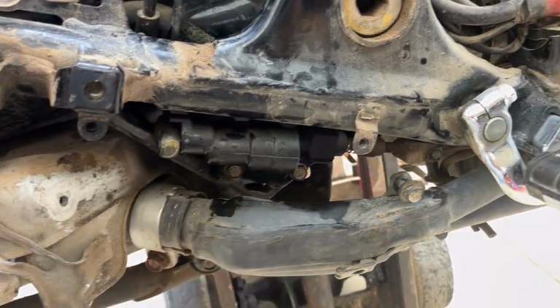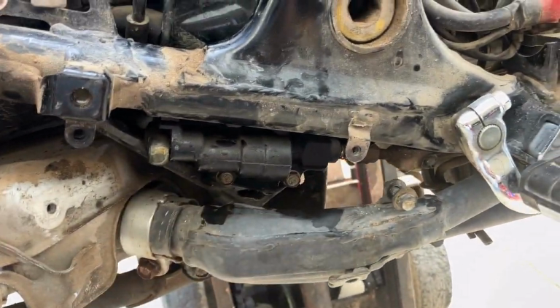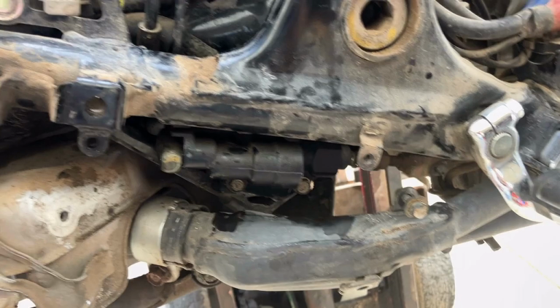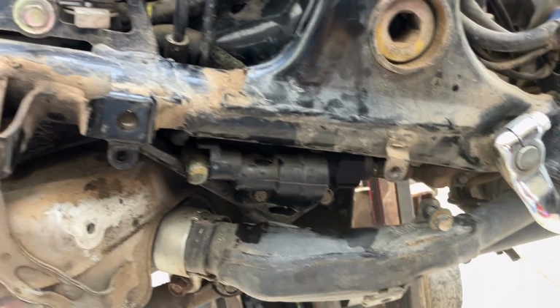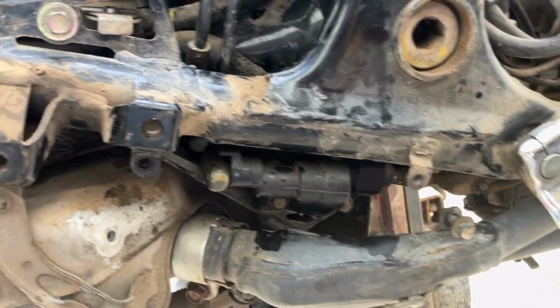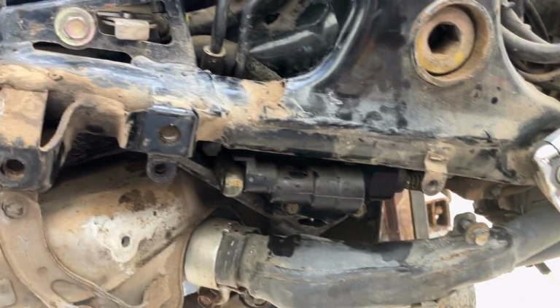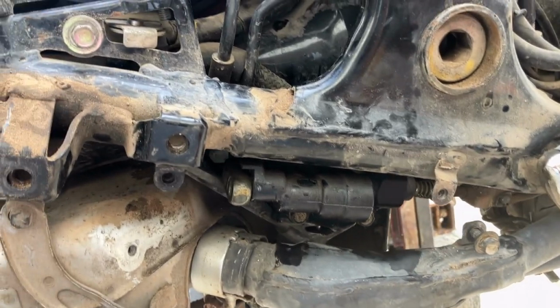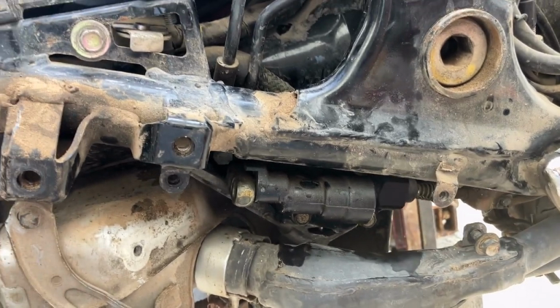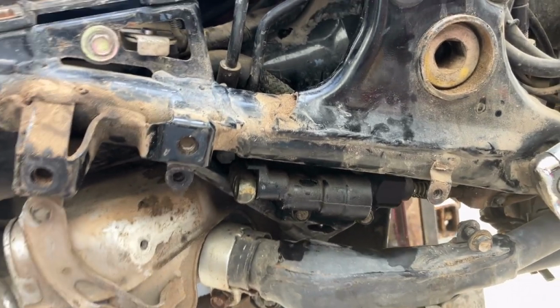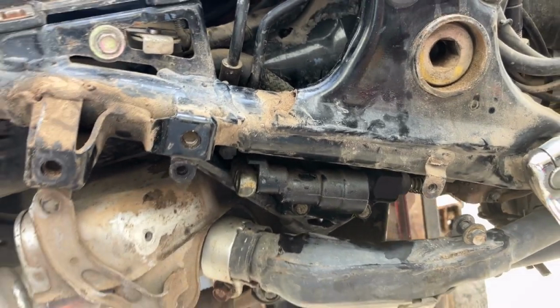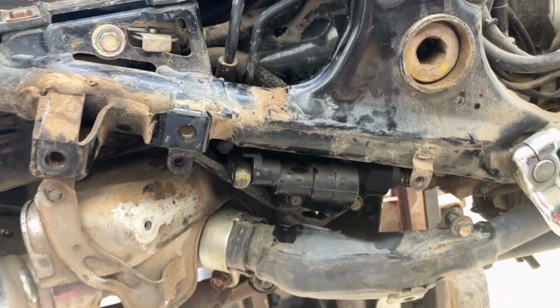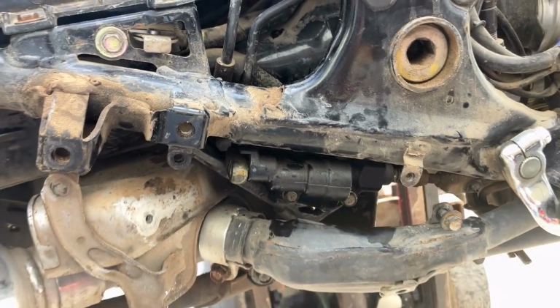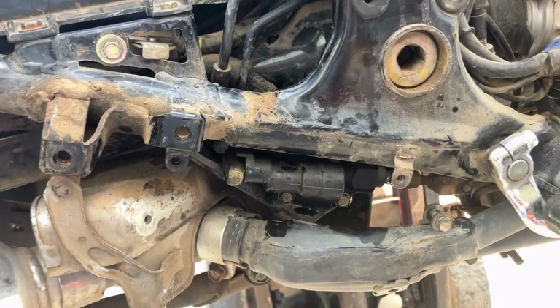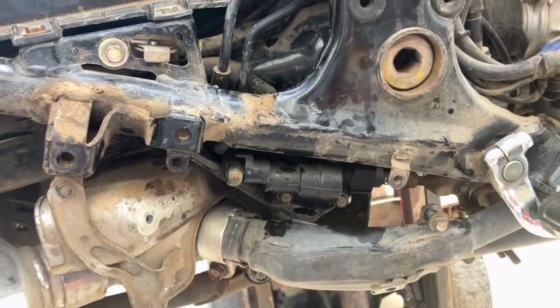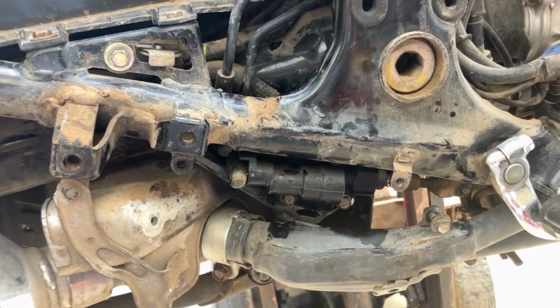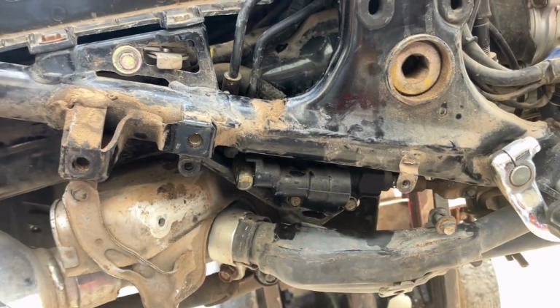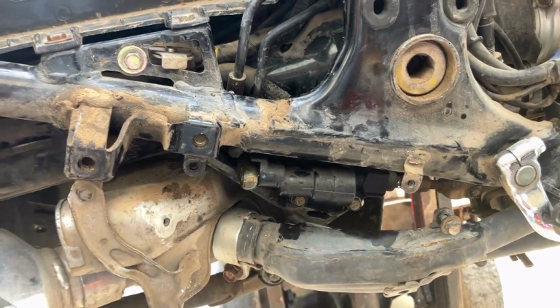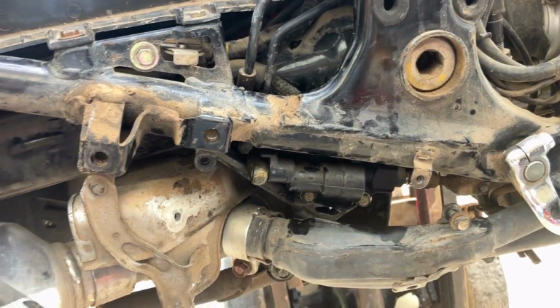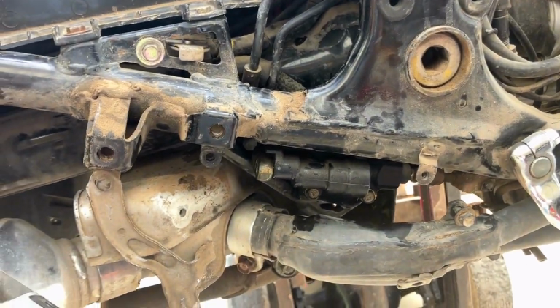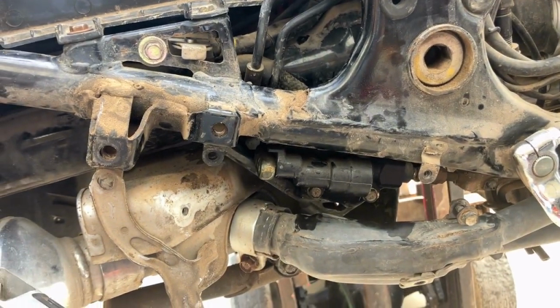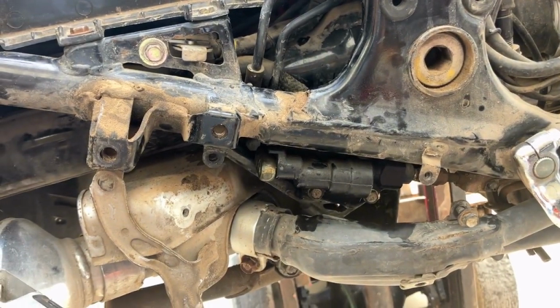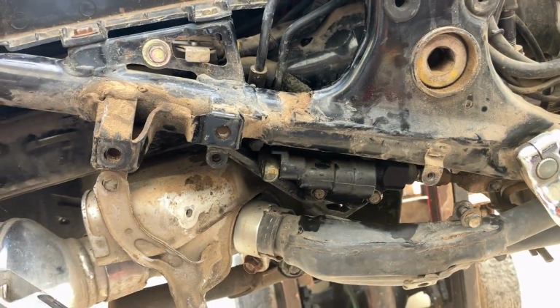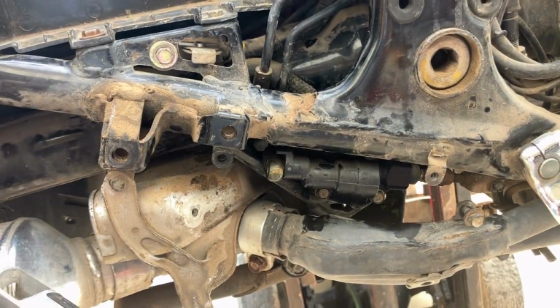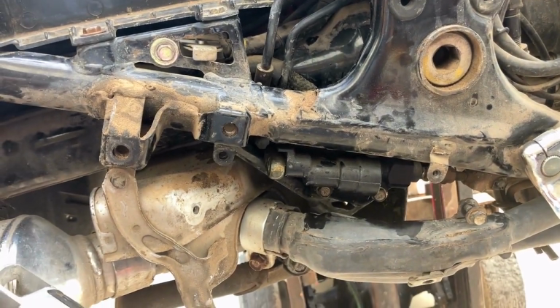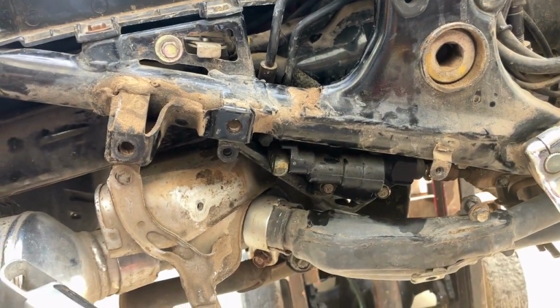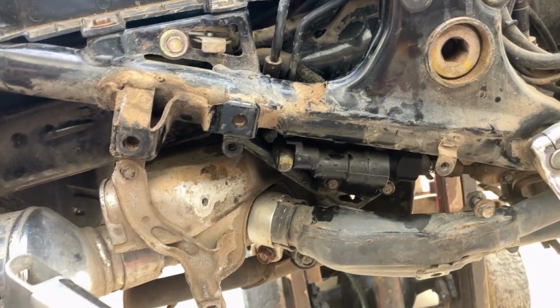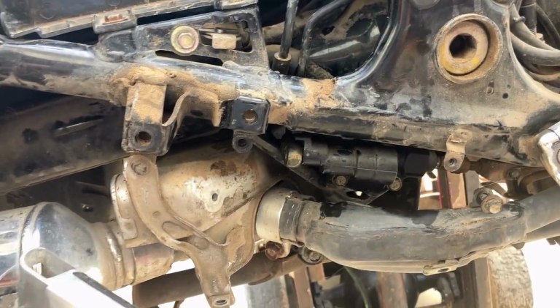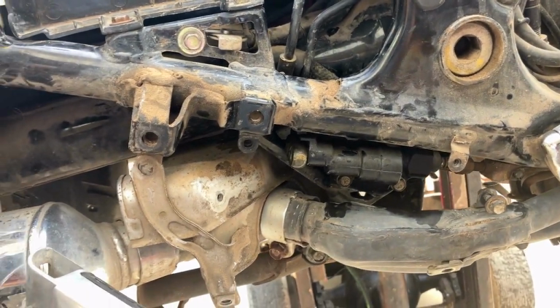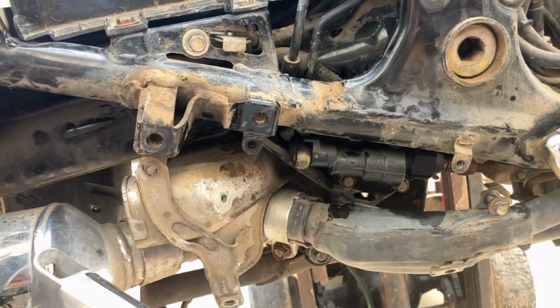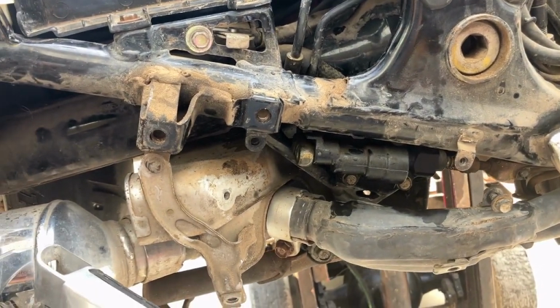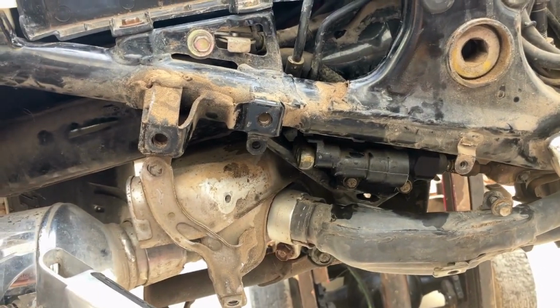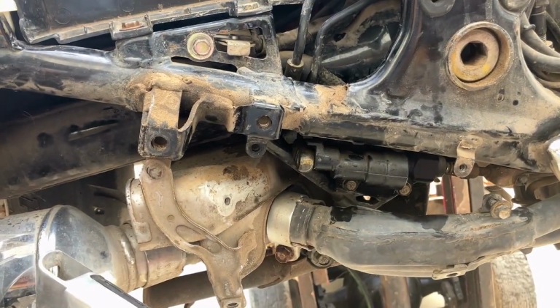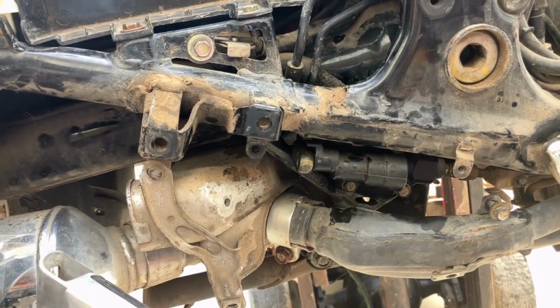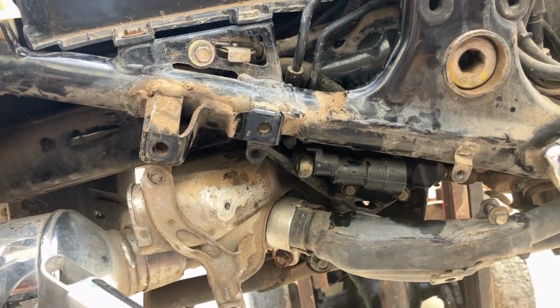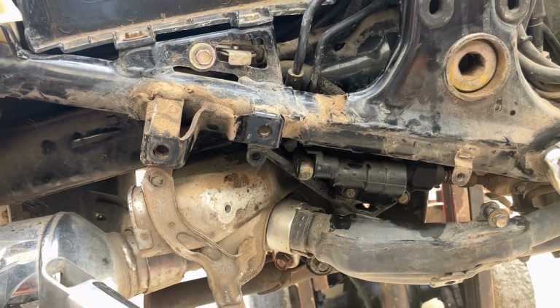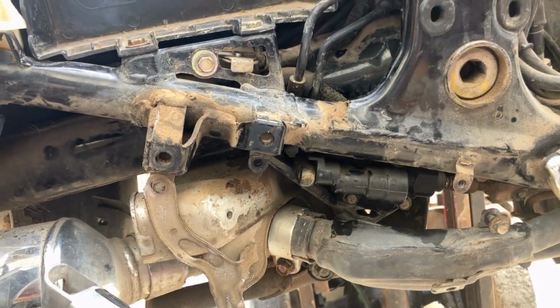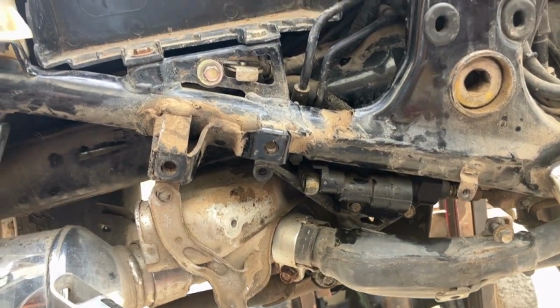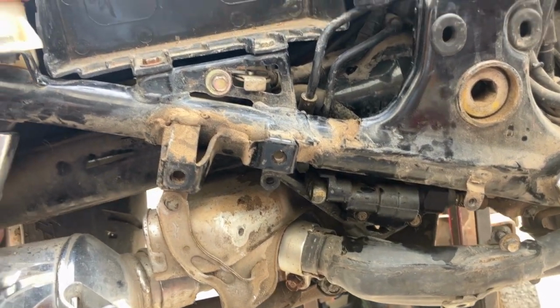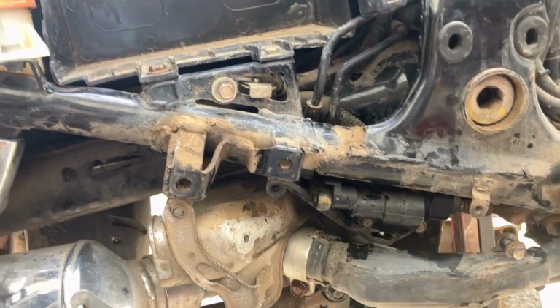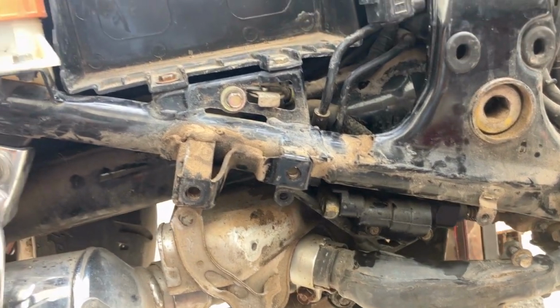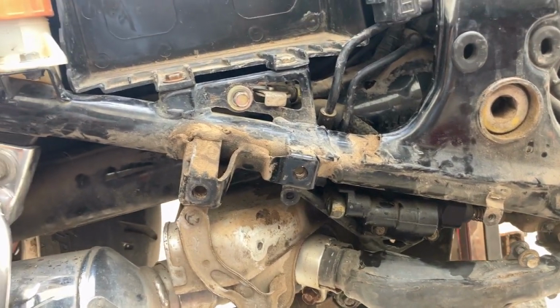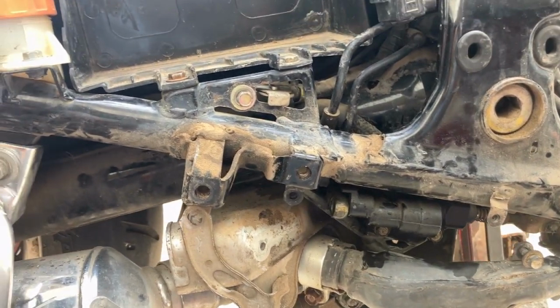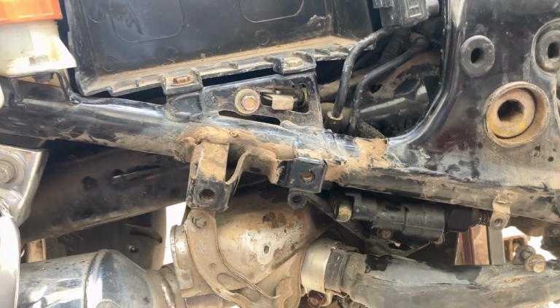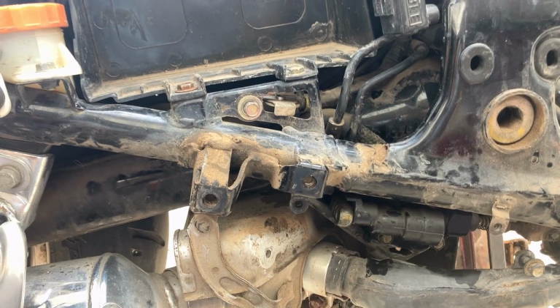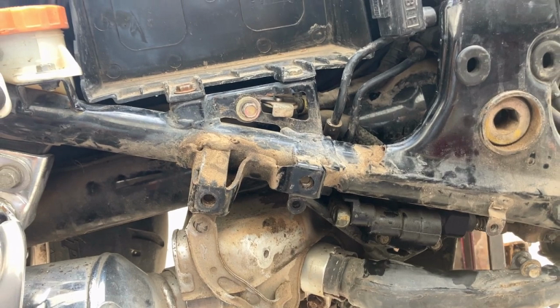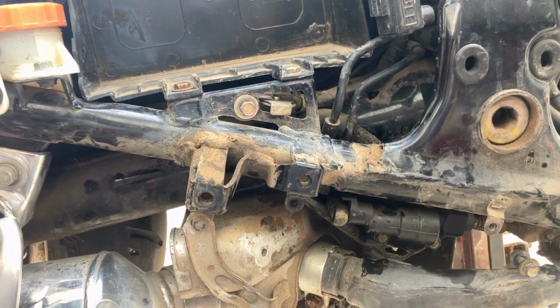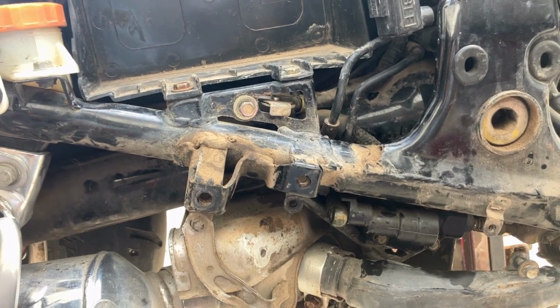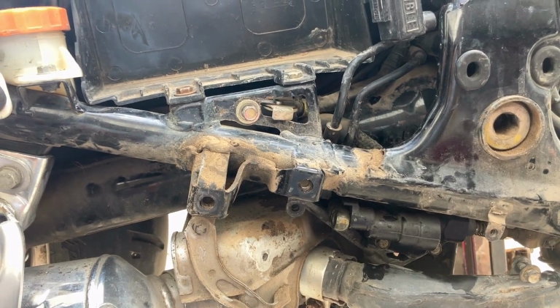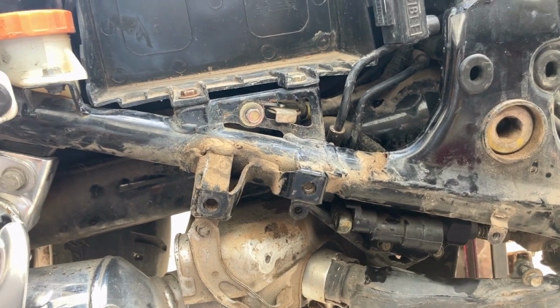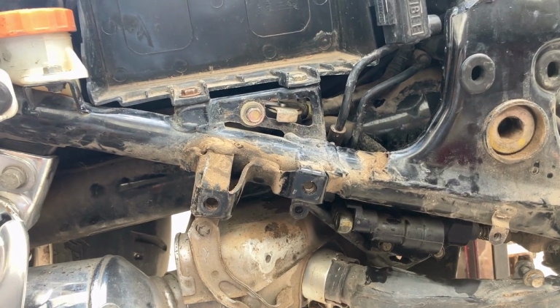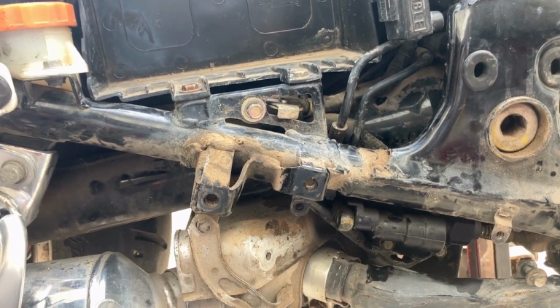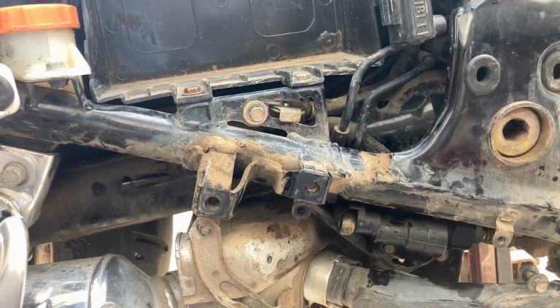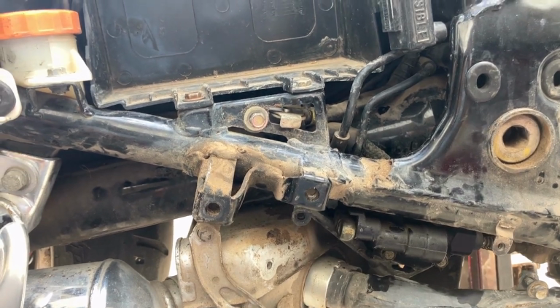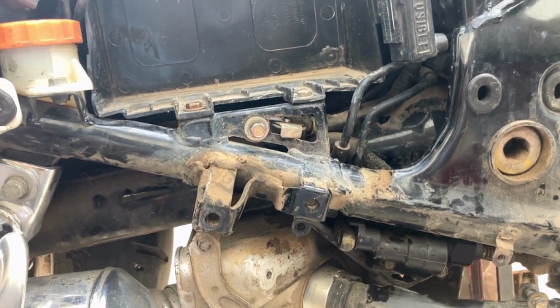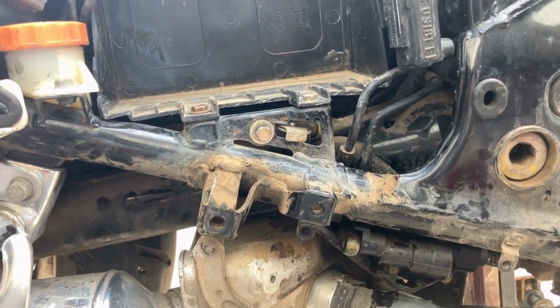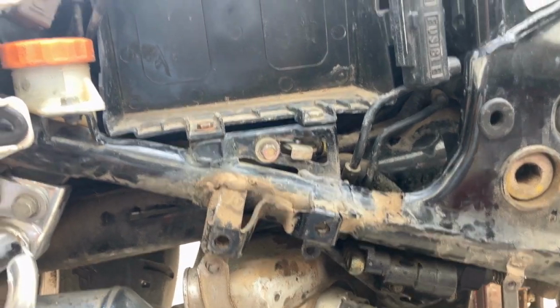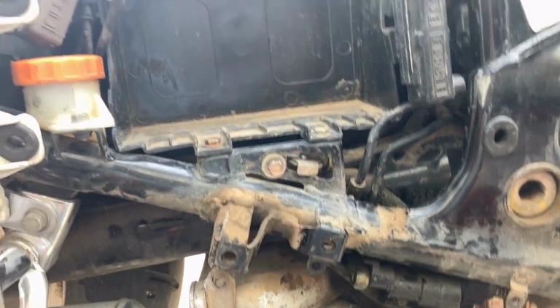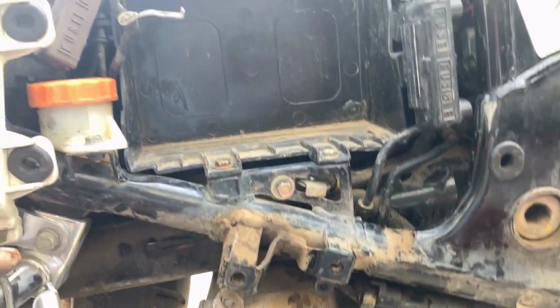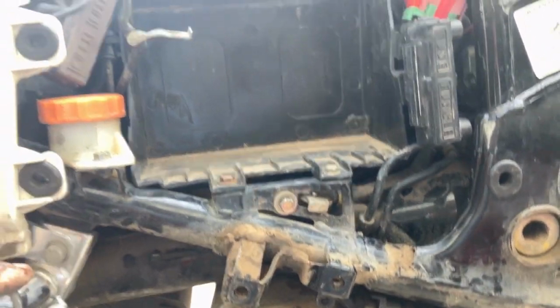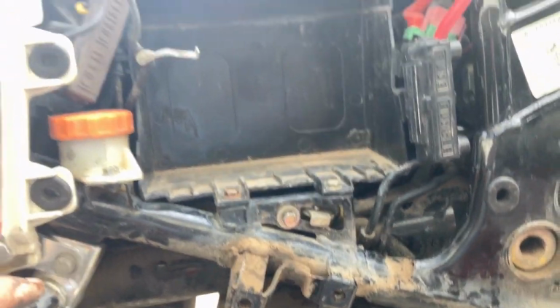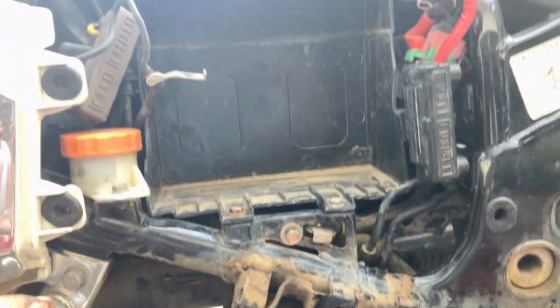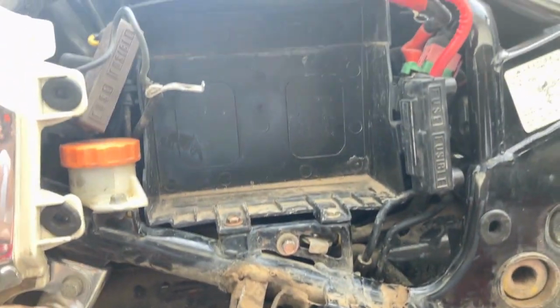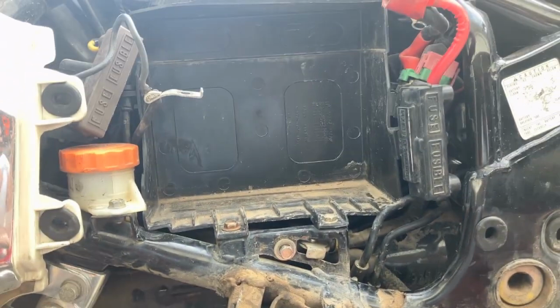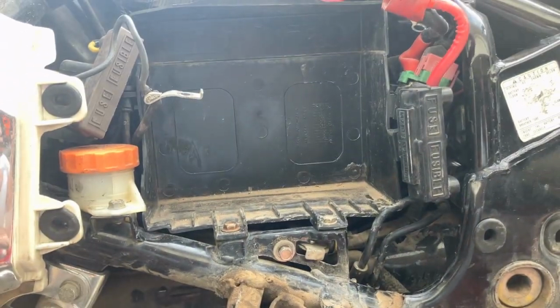We just need to get to the other line. By pulling these two screws here, we'll be able to pull this back a little bit to get to that back one. But let's remove the battery box next.